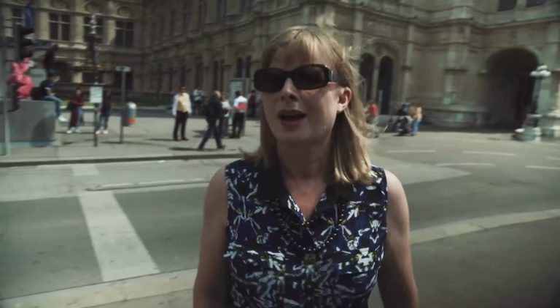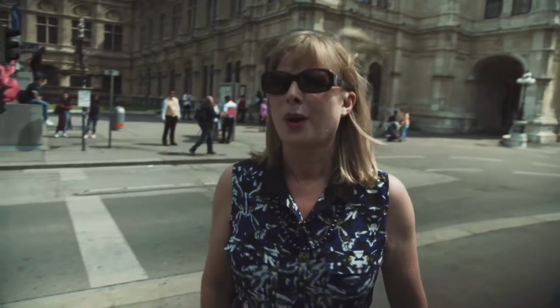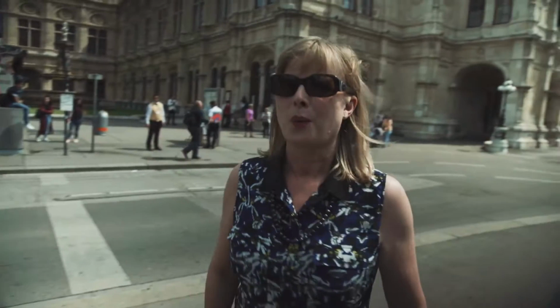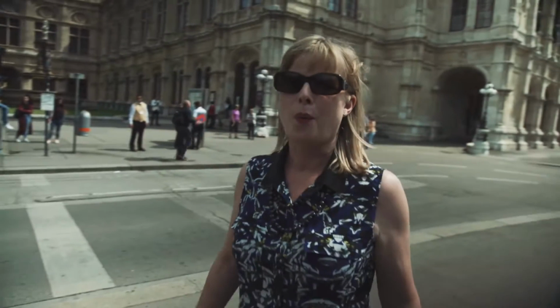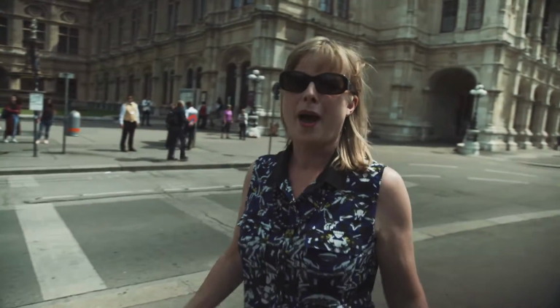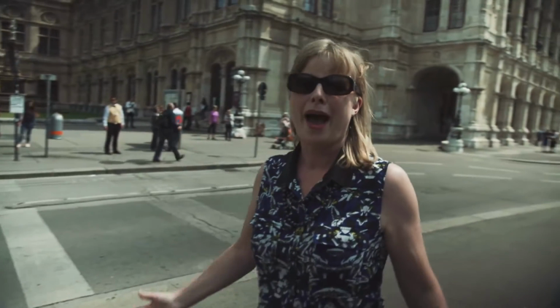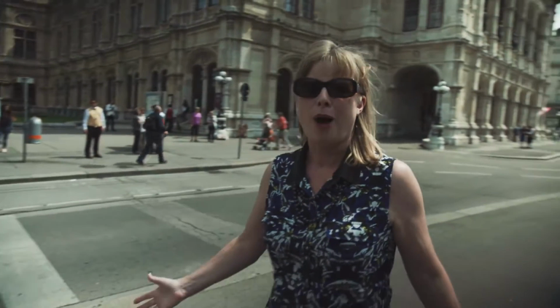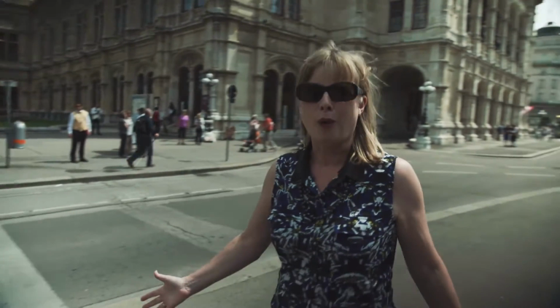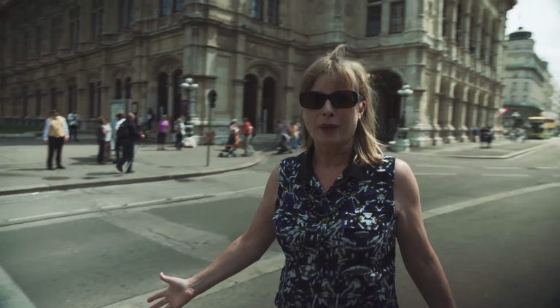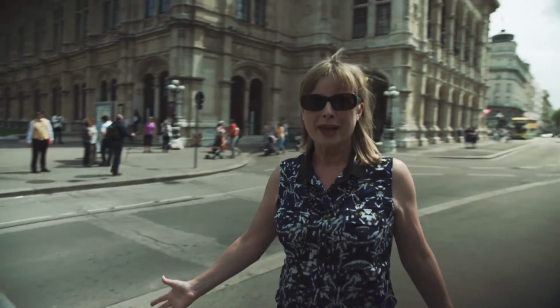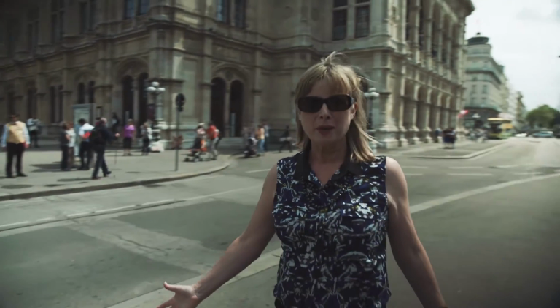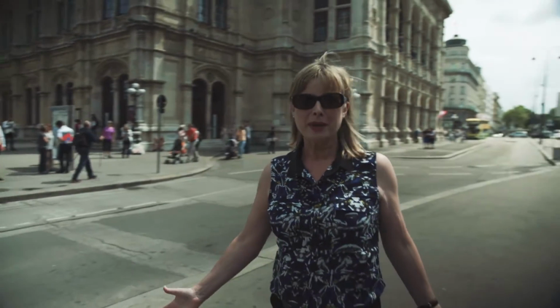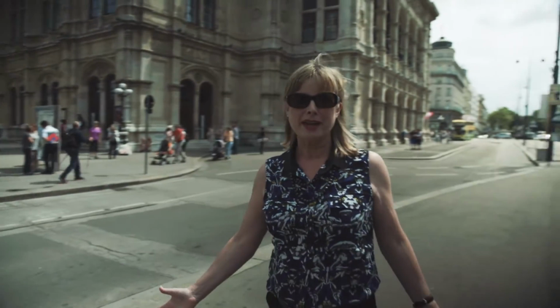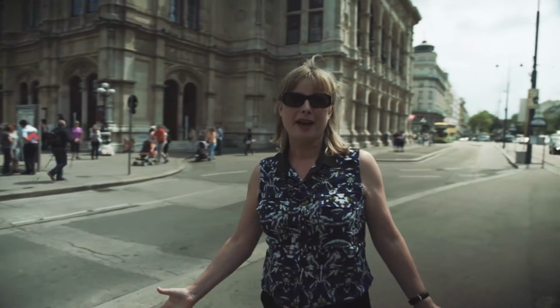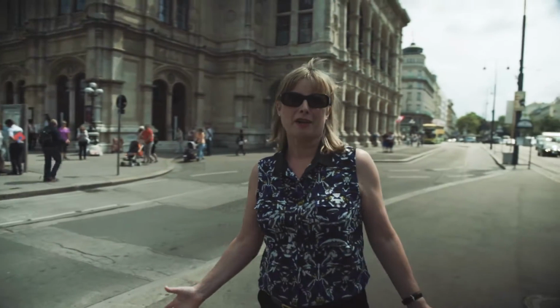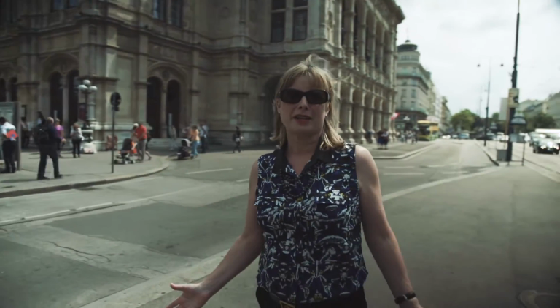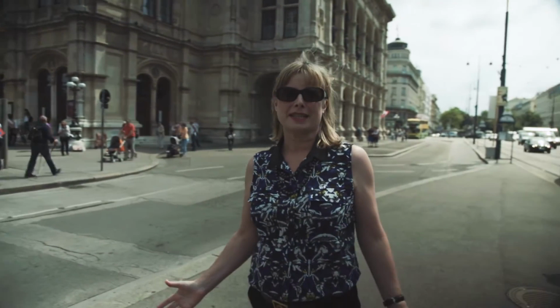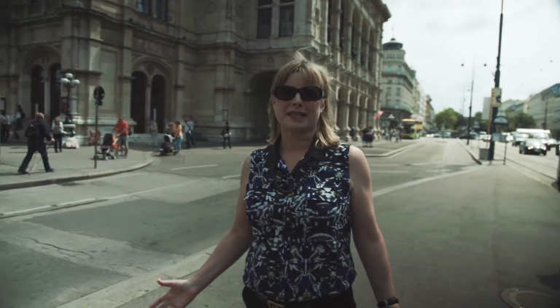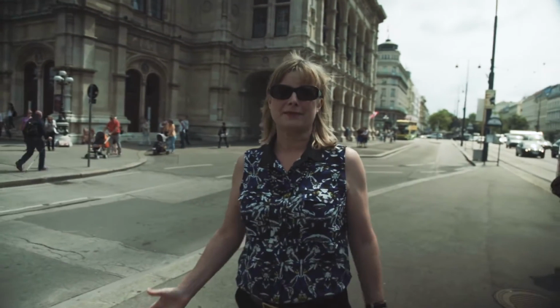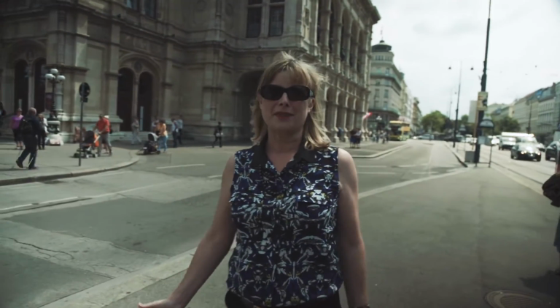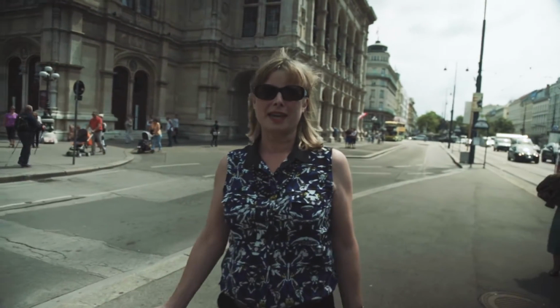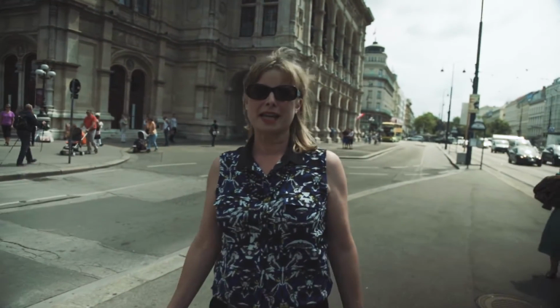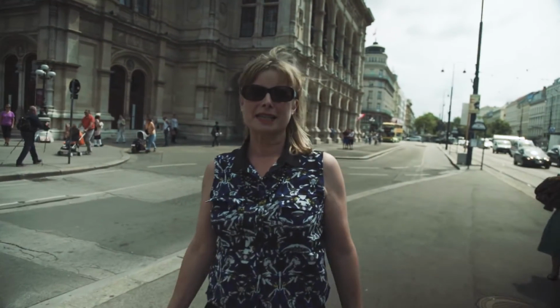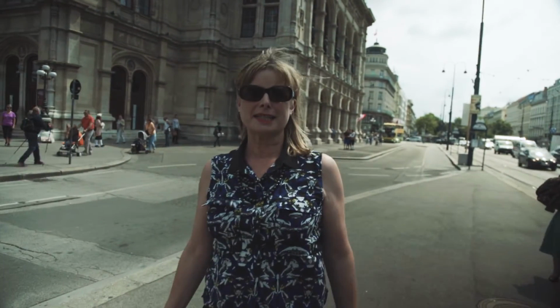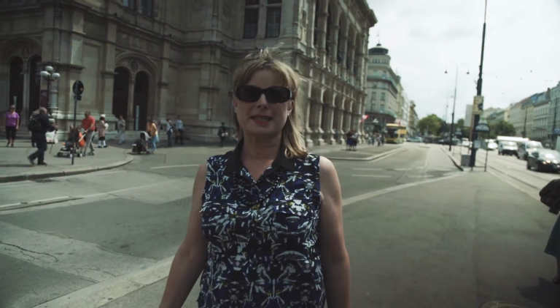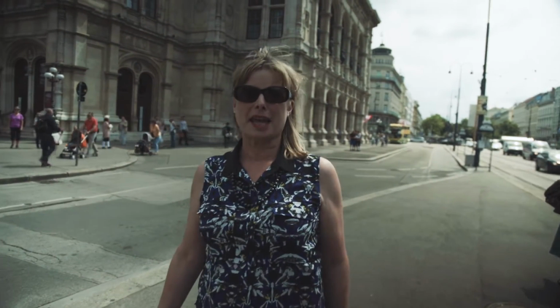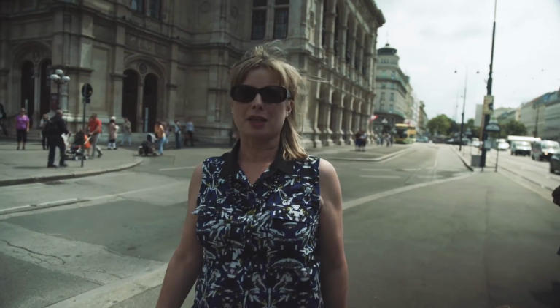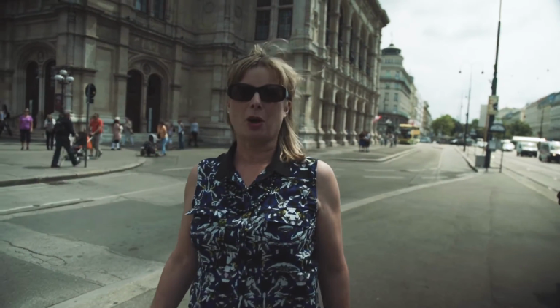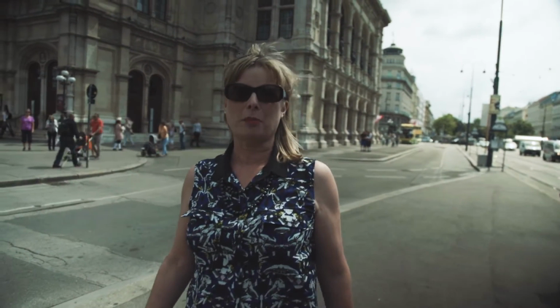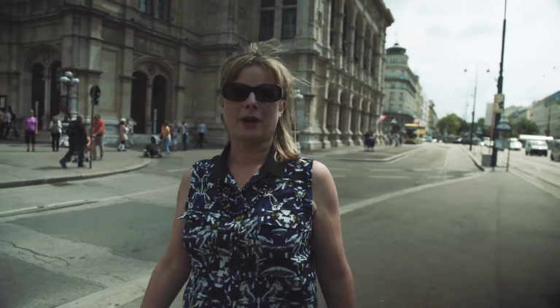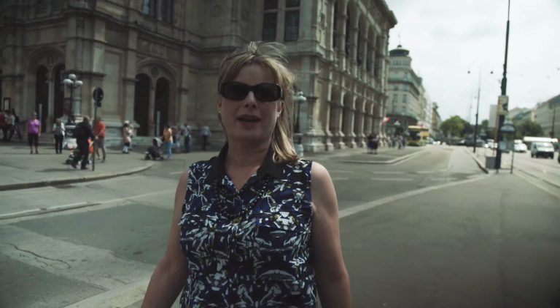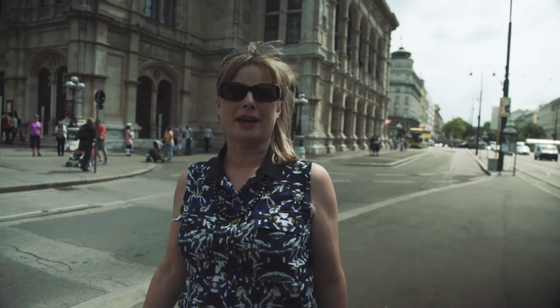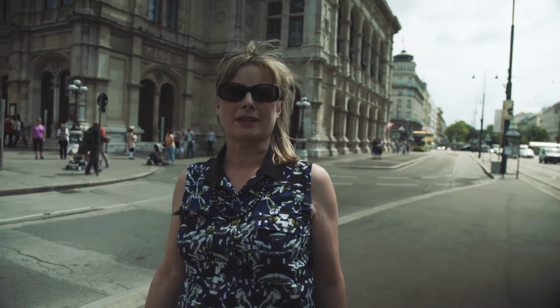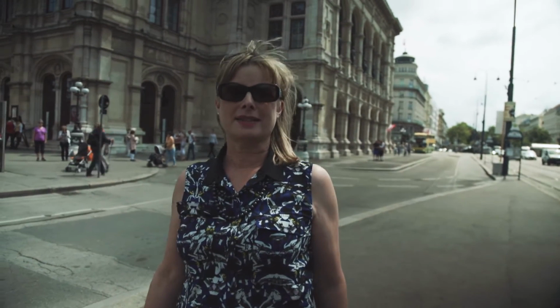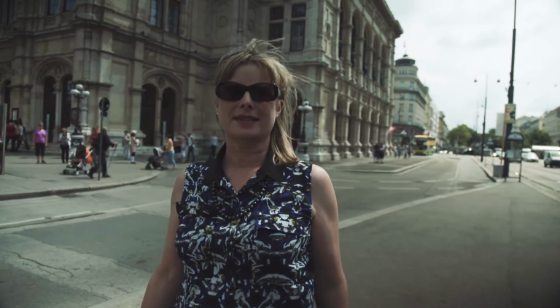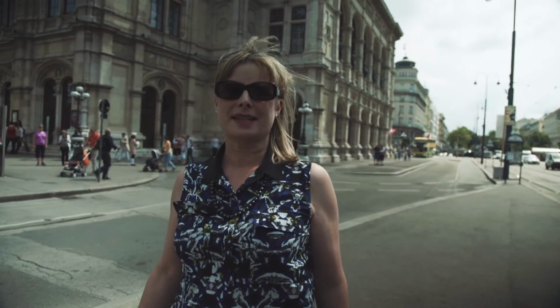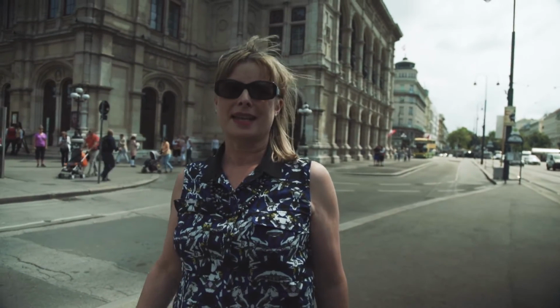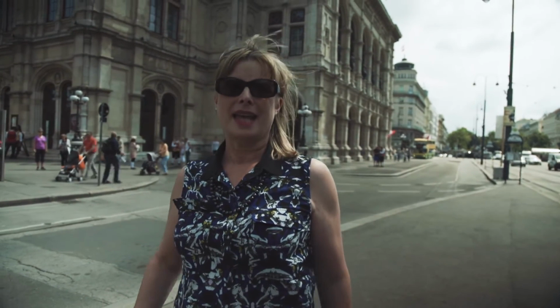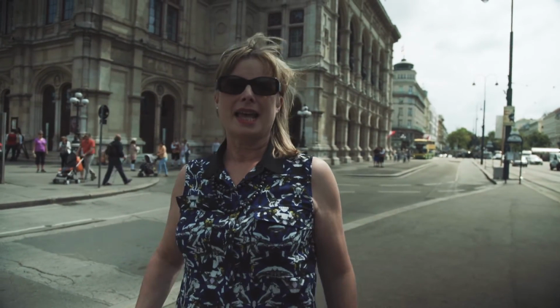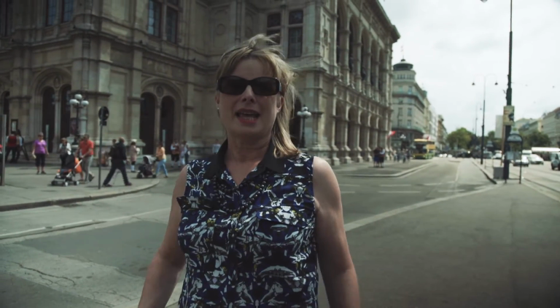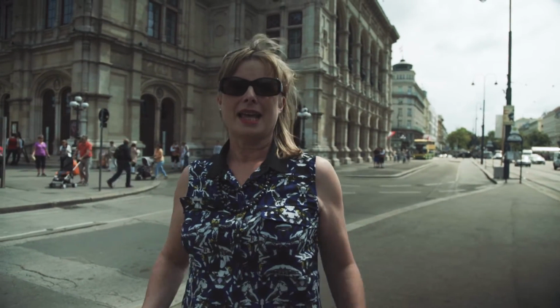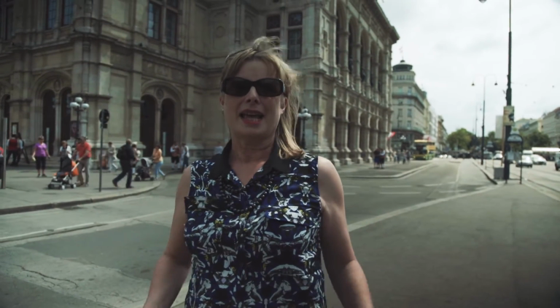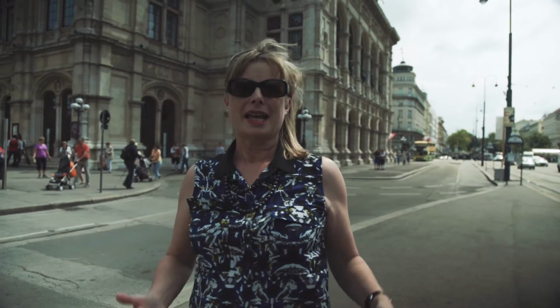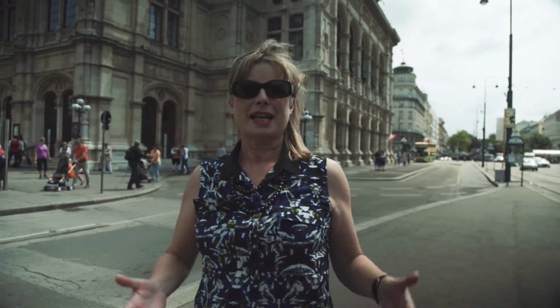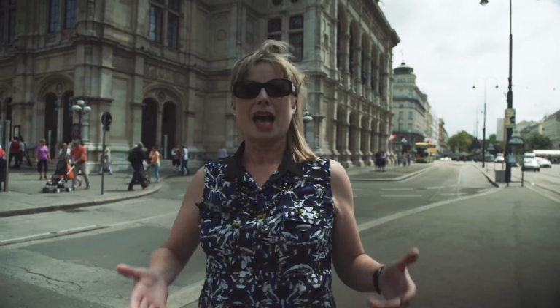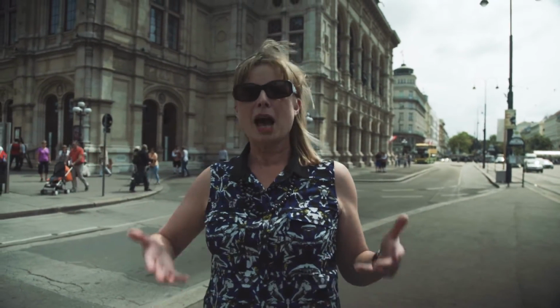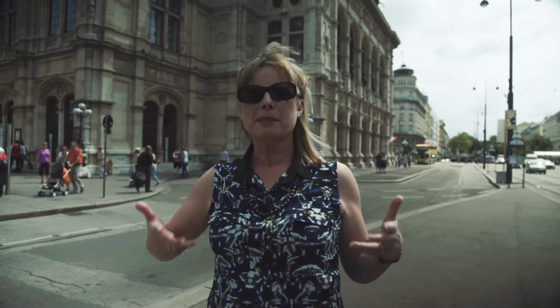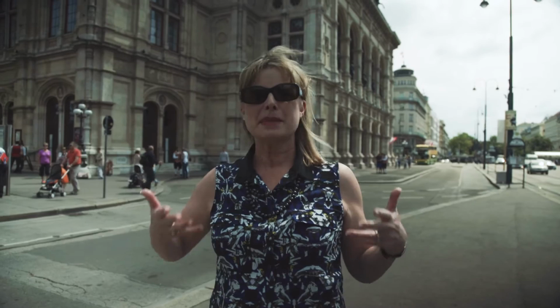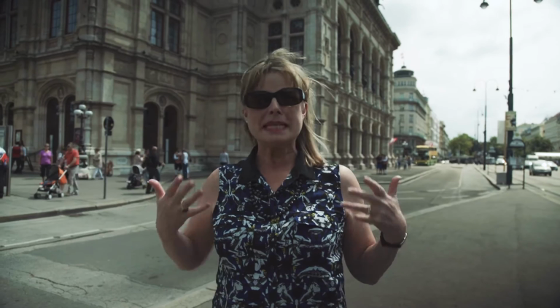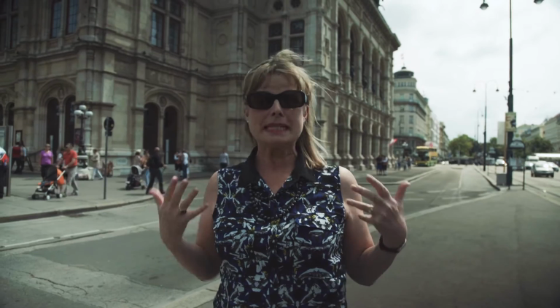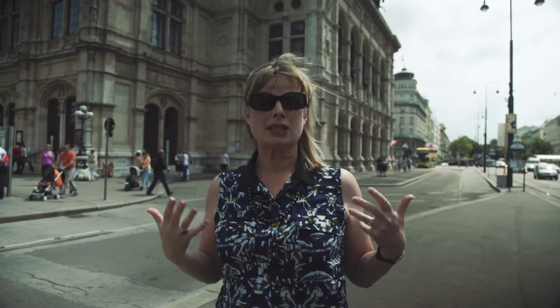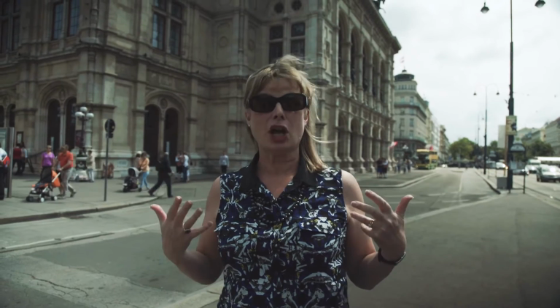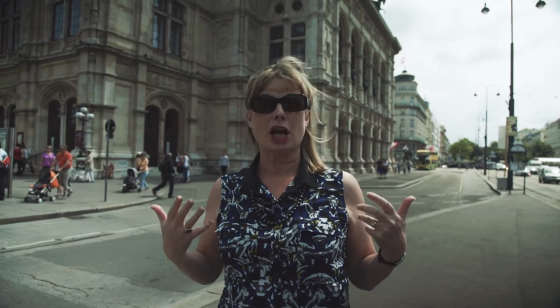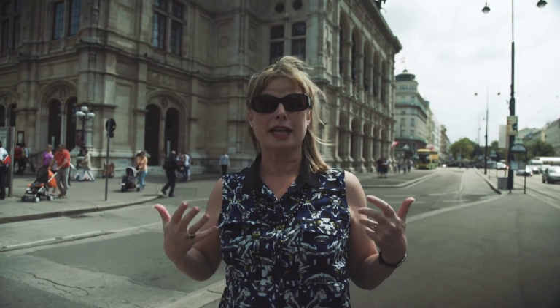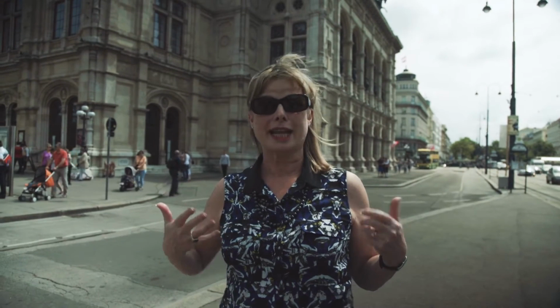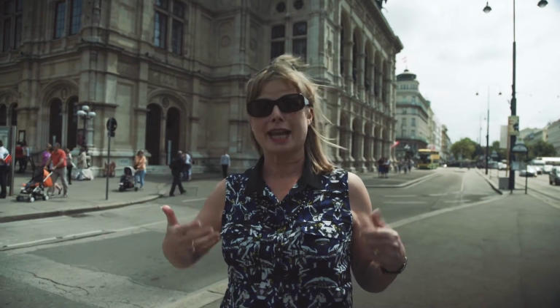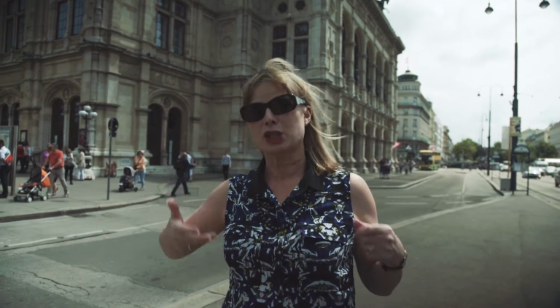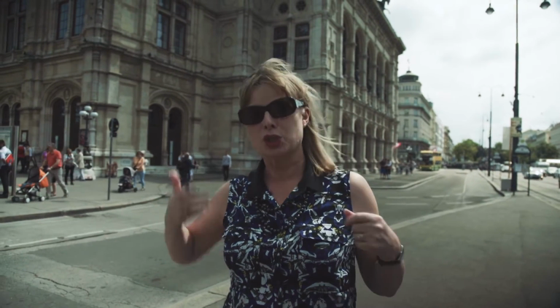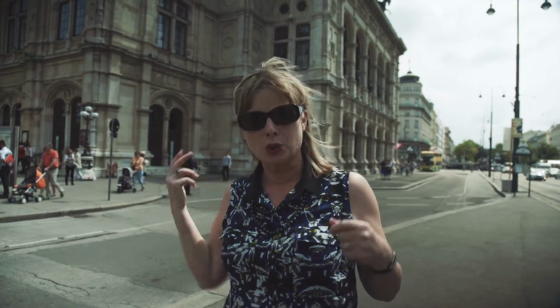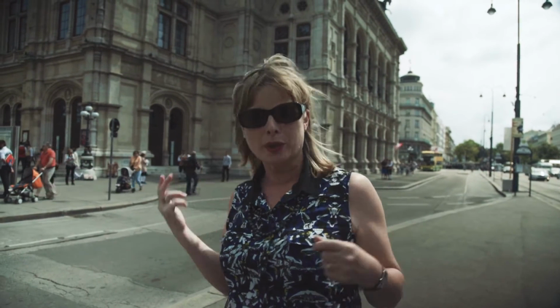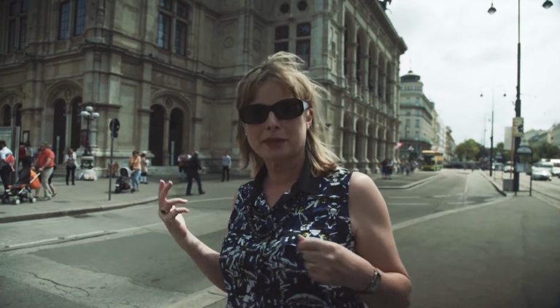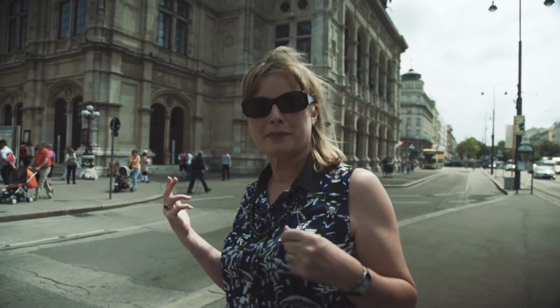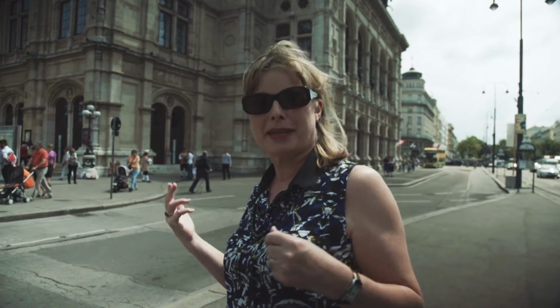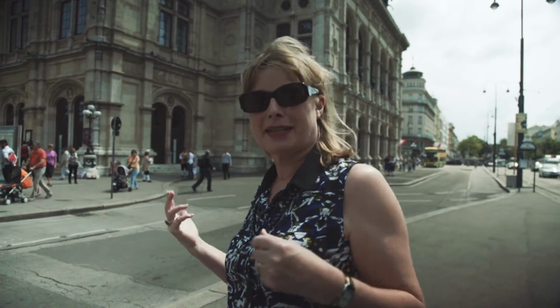Wow, here we are at the Vienna State Opera House. Come inside and join me.